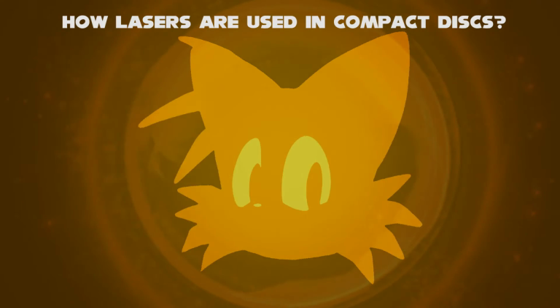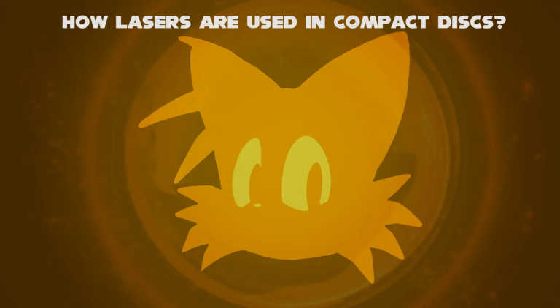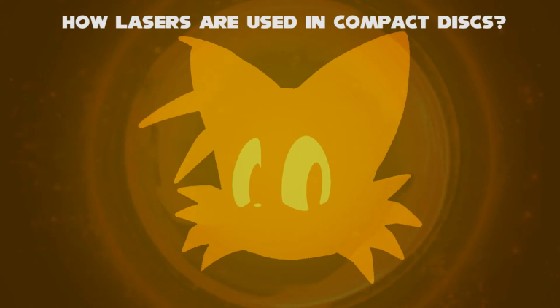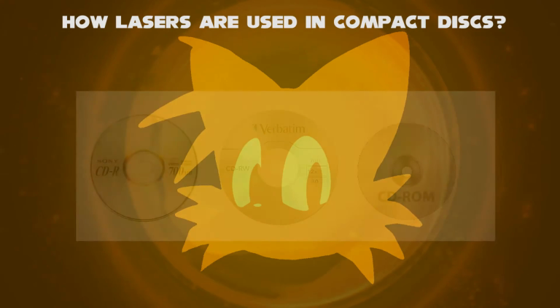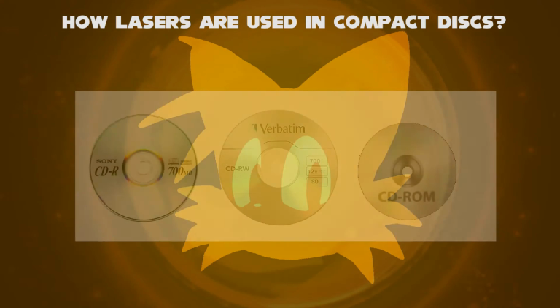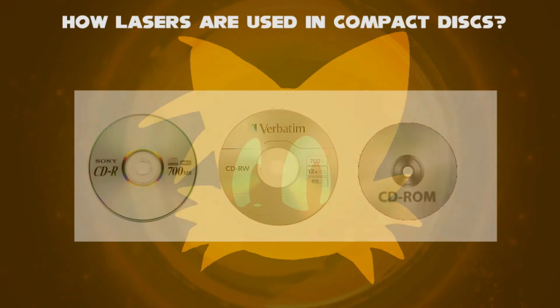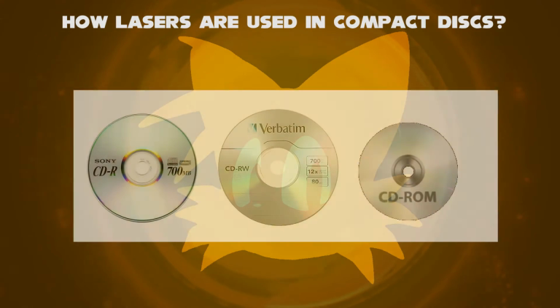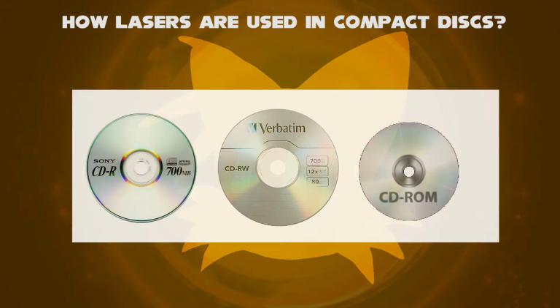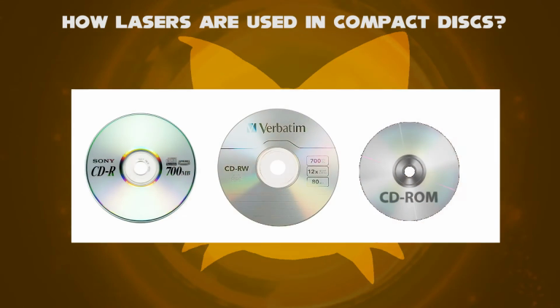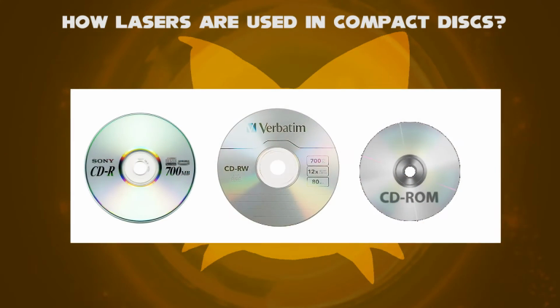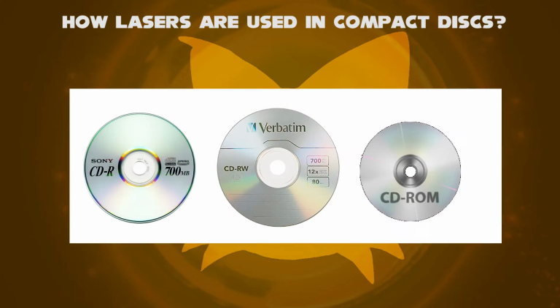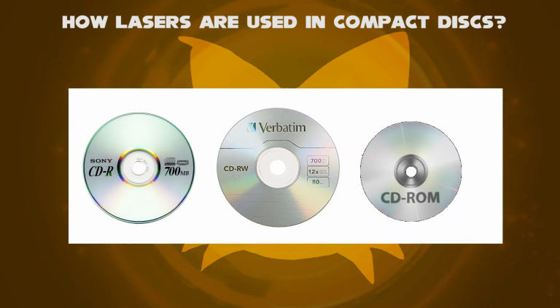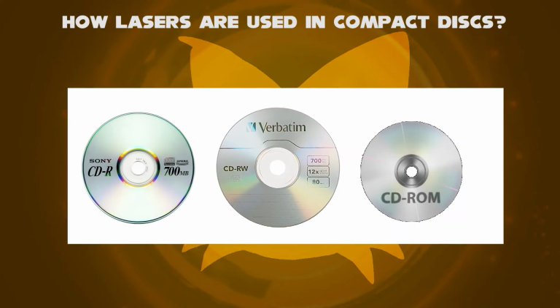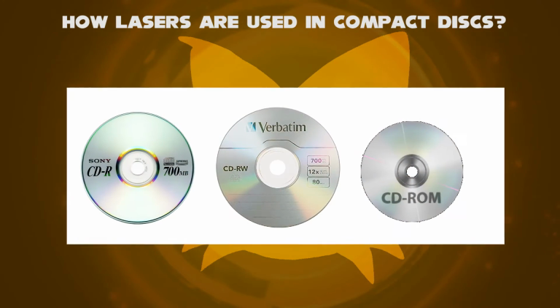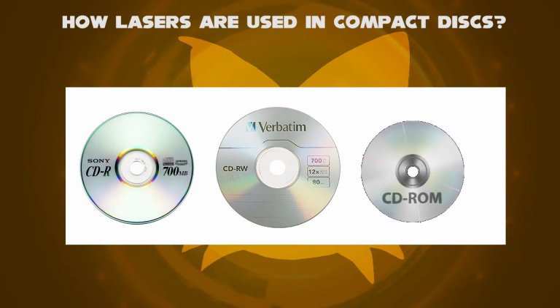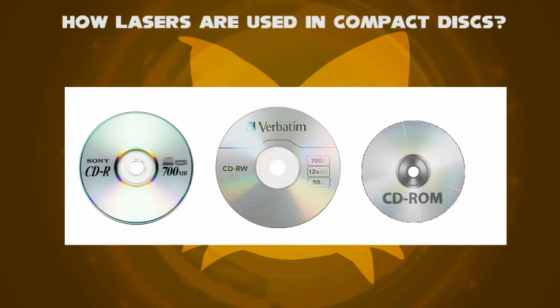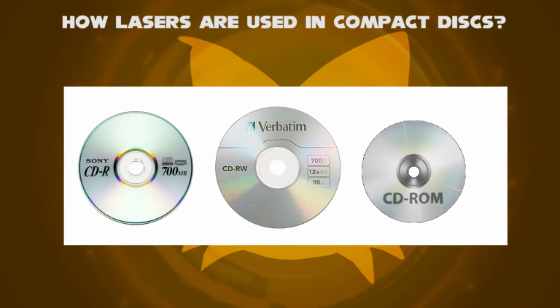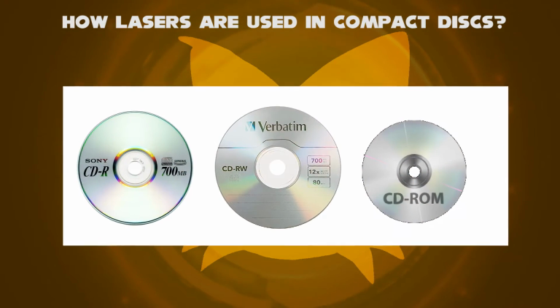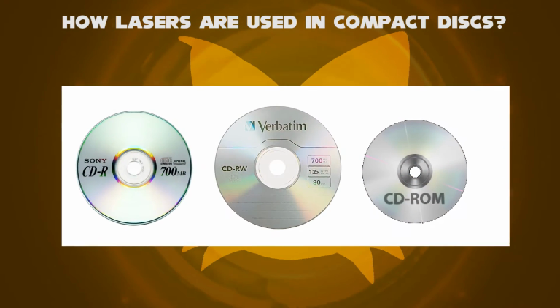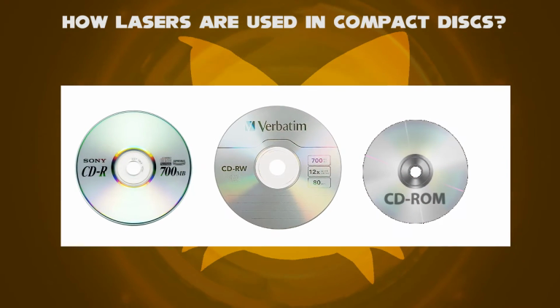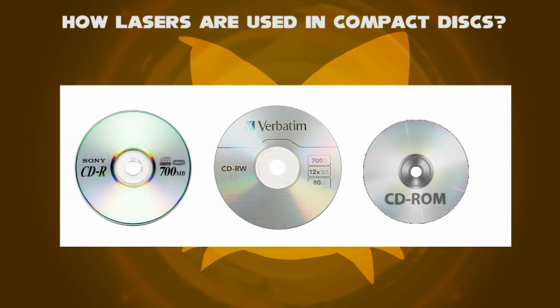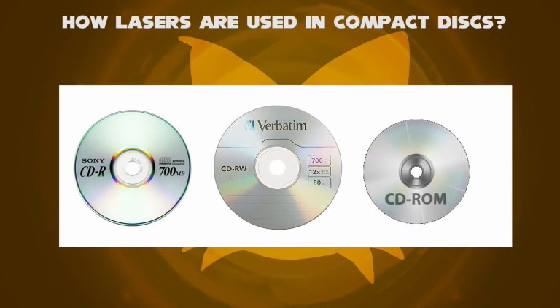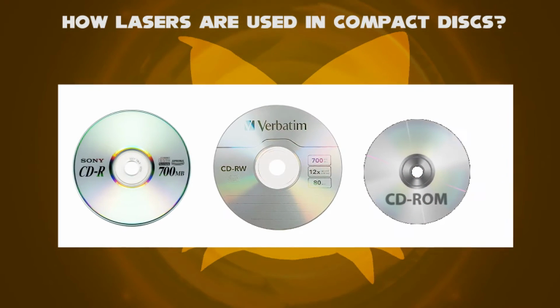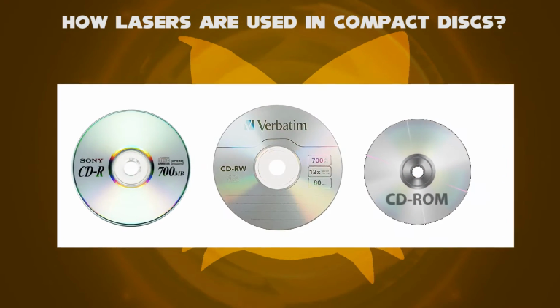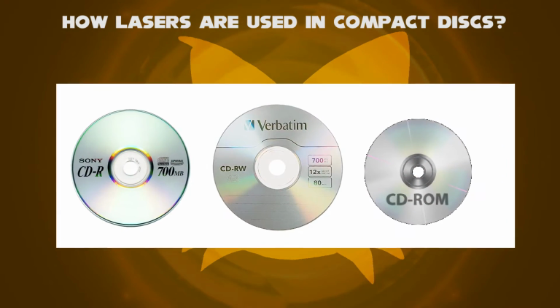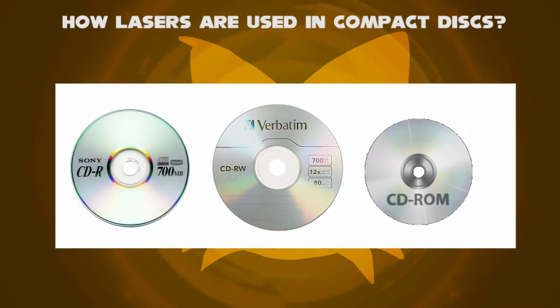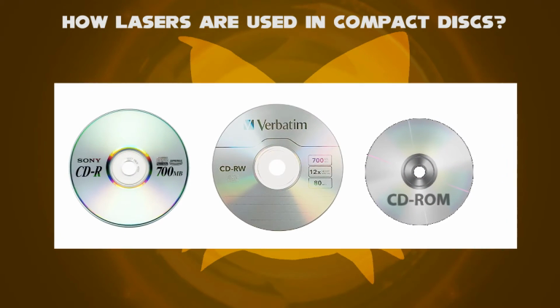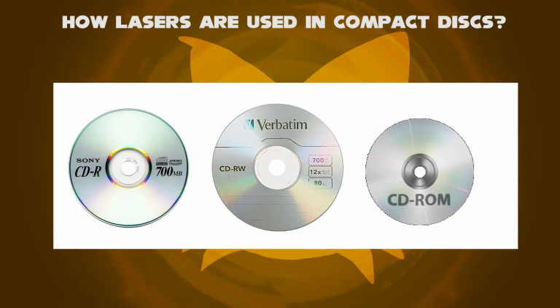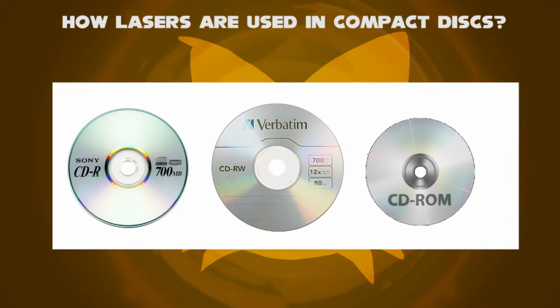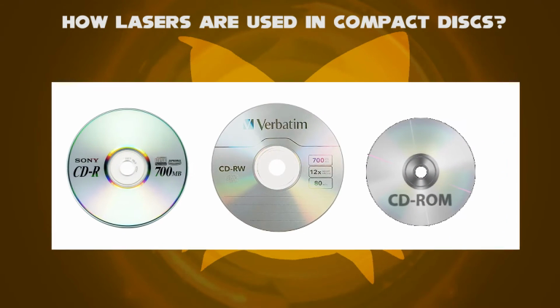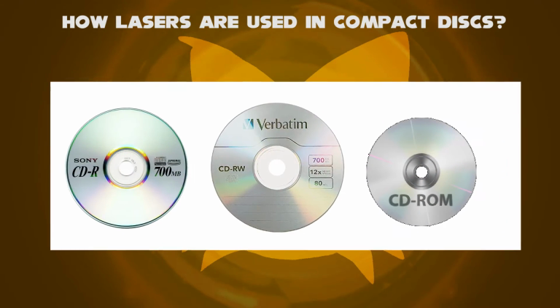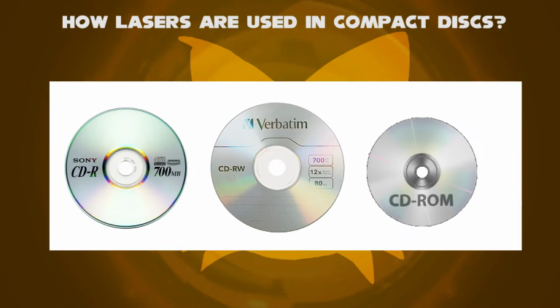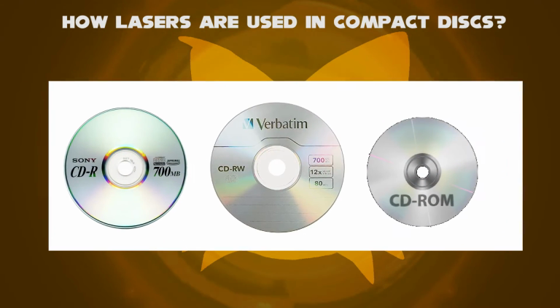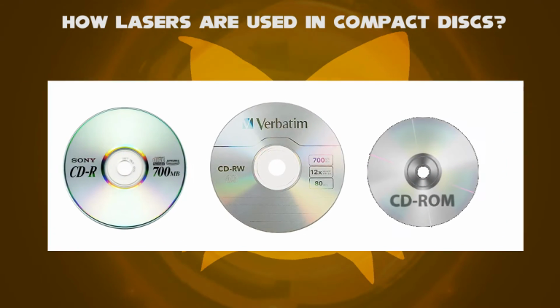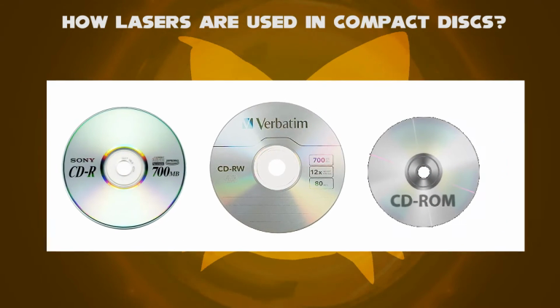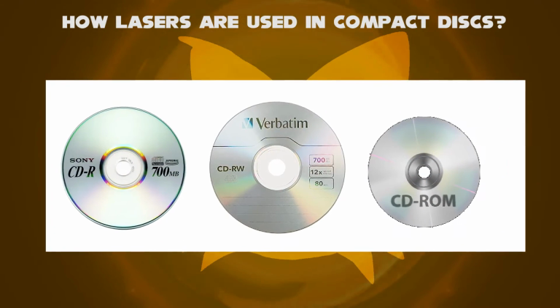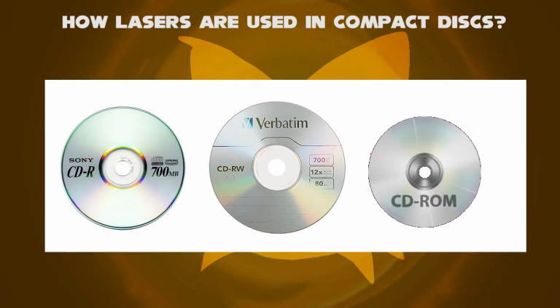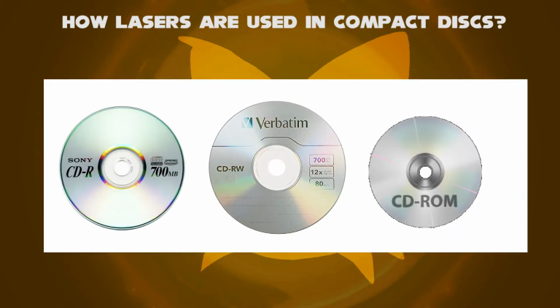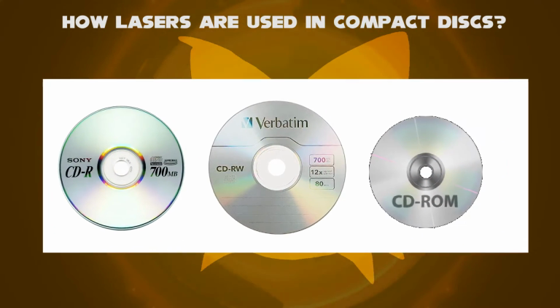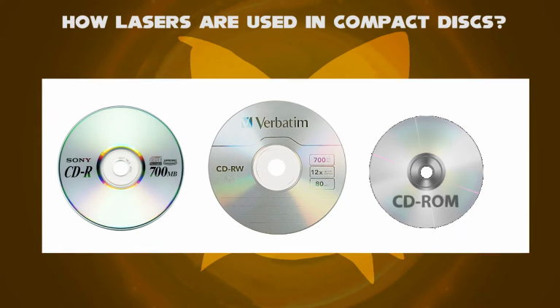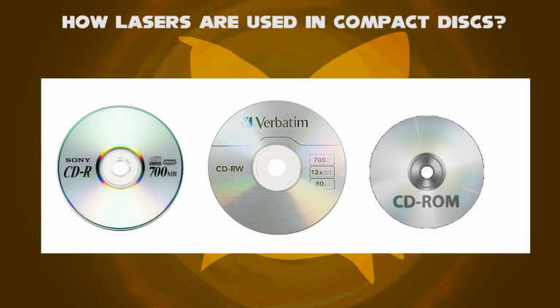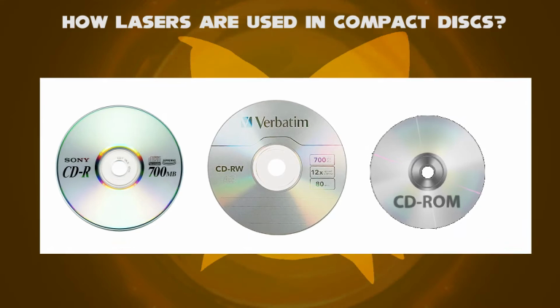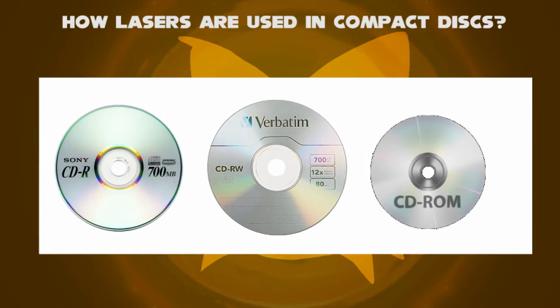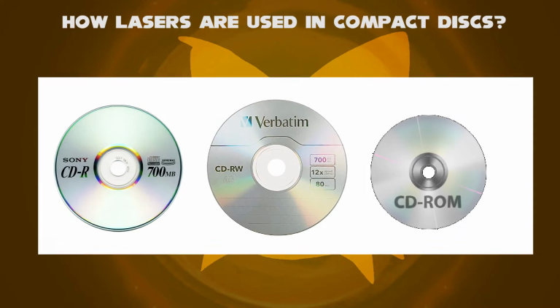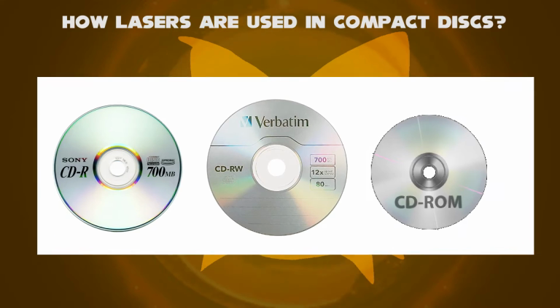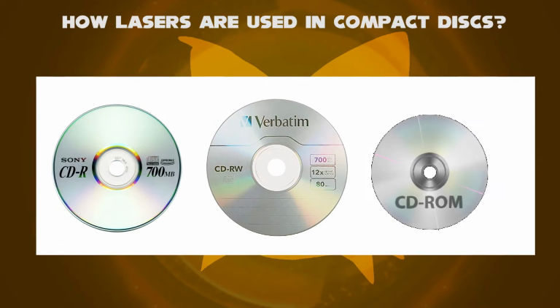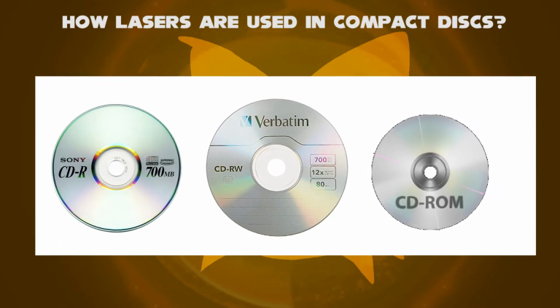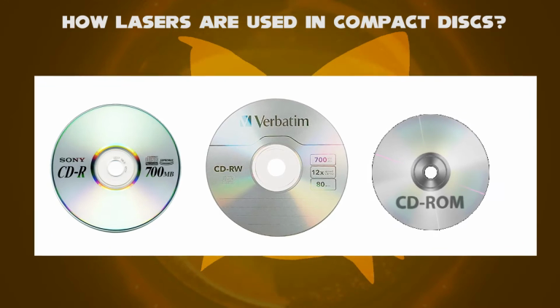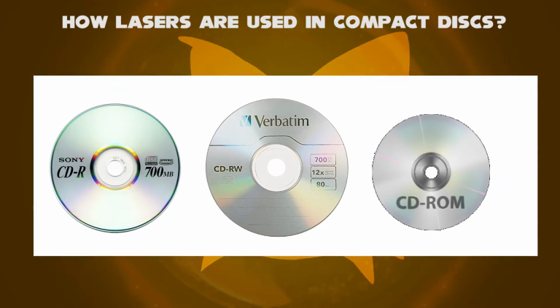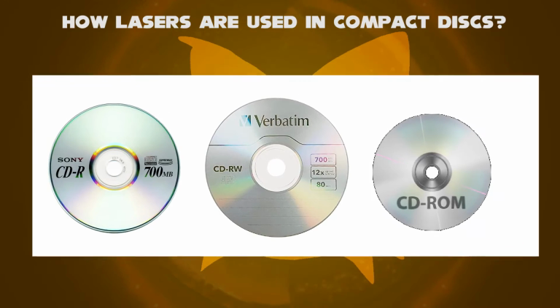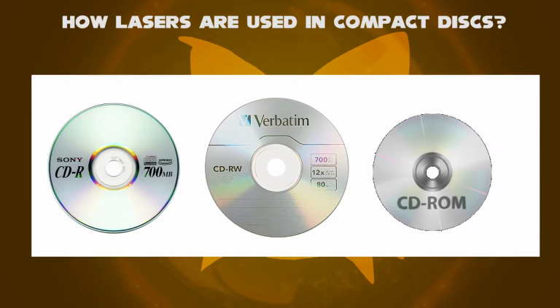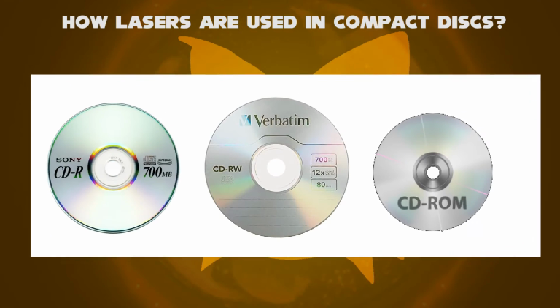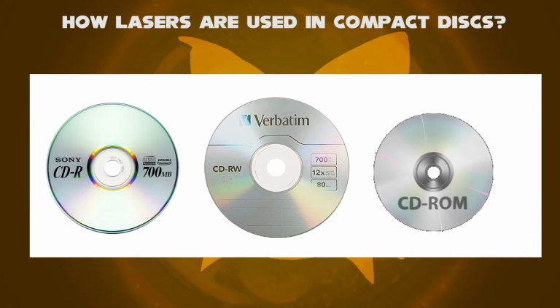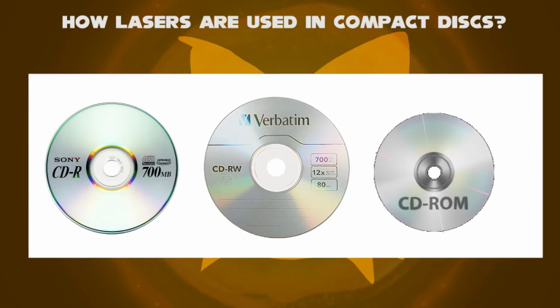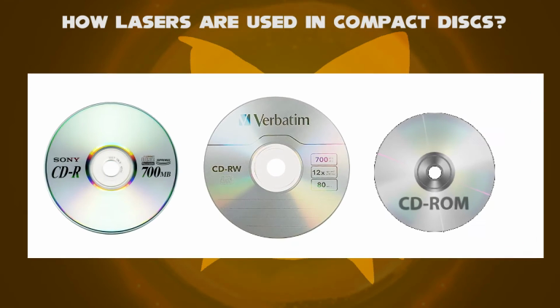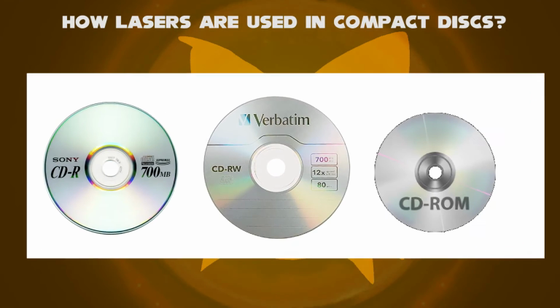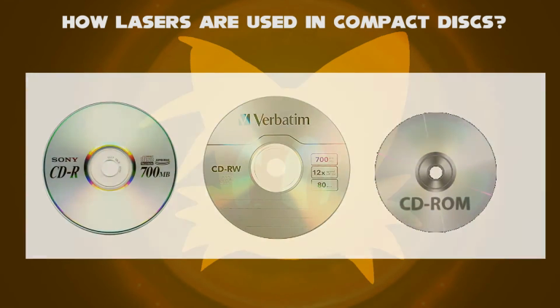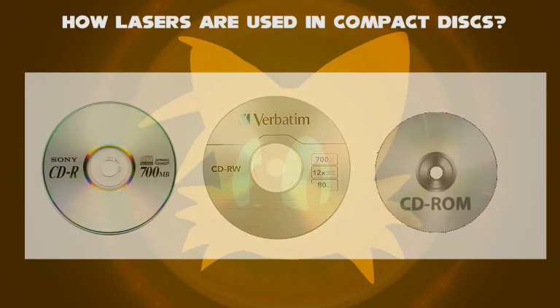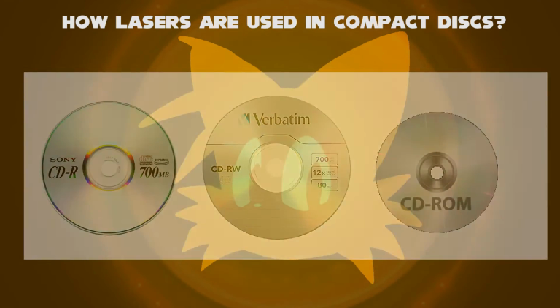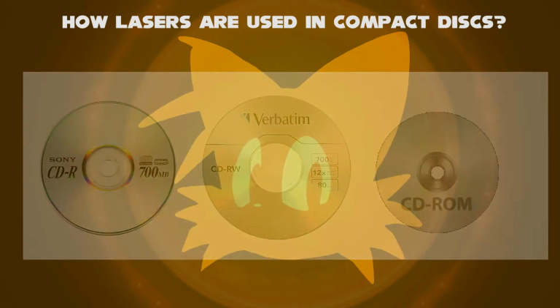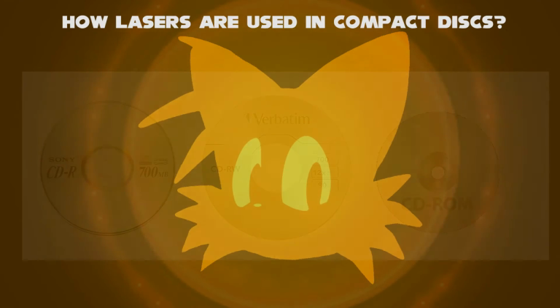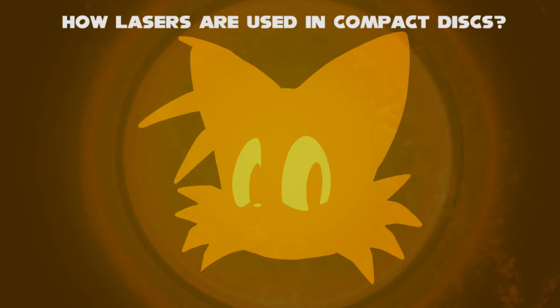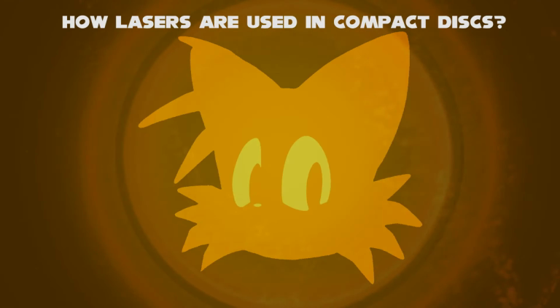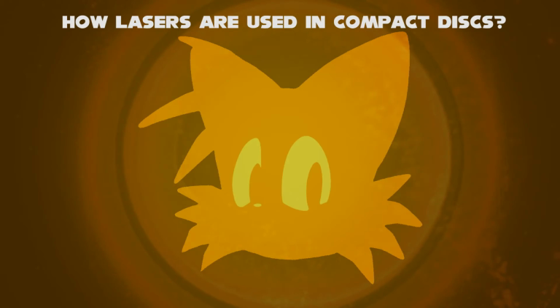There can be various types of CDs like recordable CDs, re-writable CDs, and read-only memory CDs.